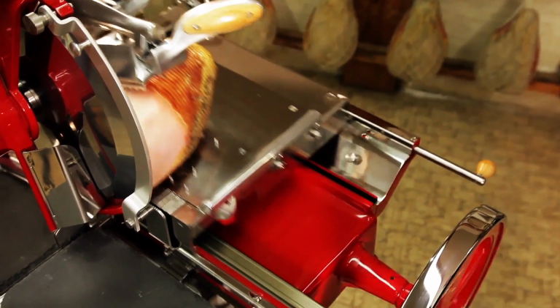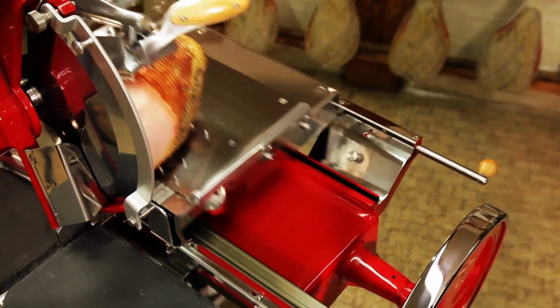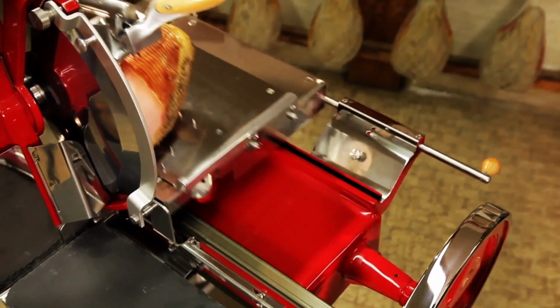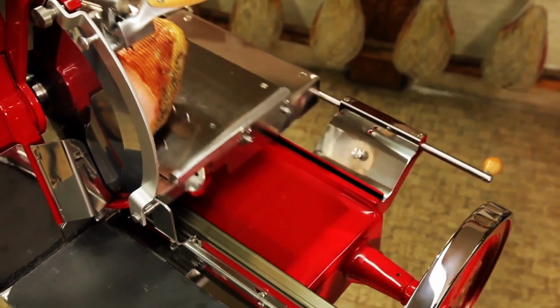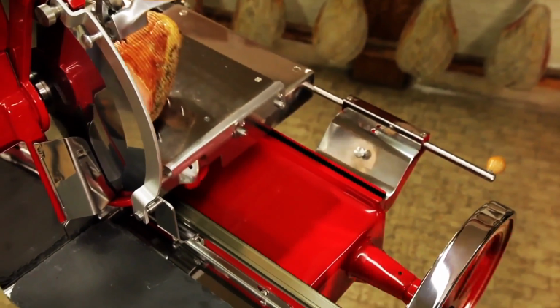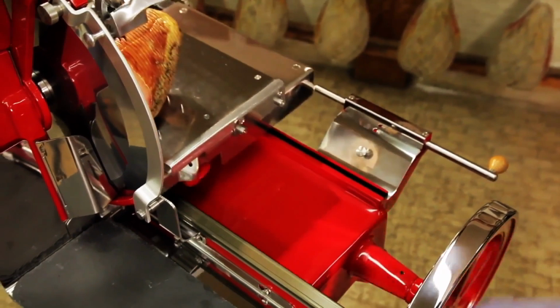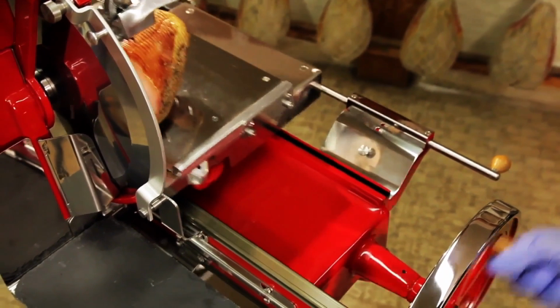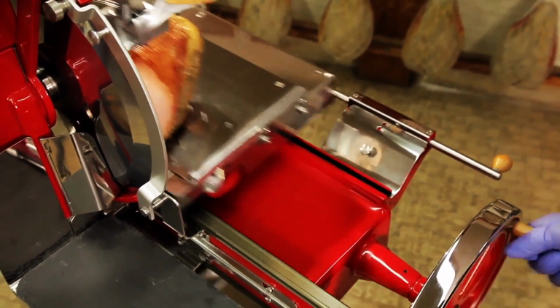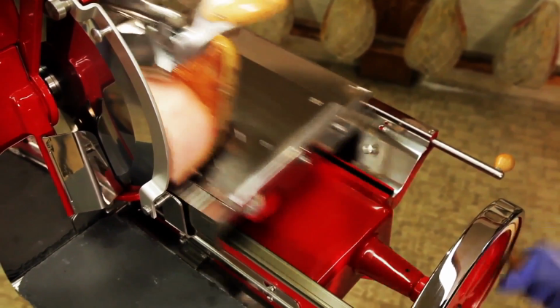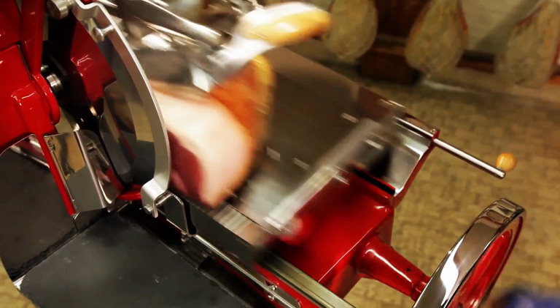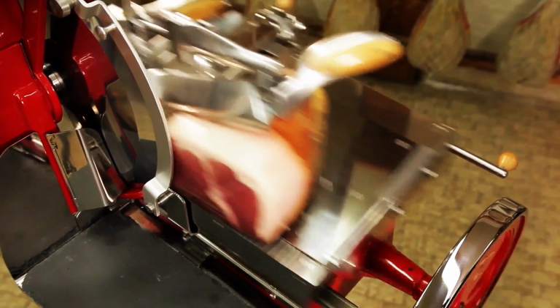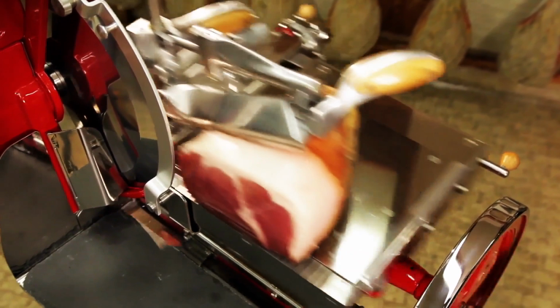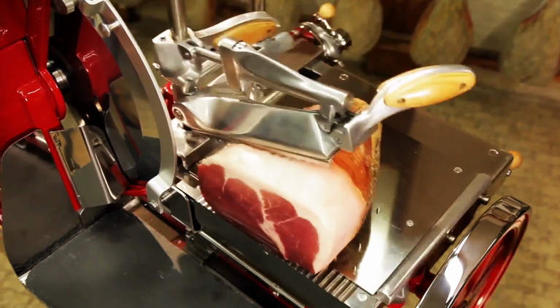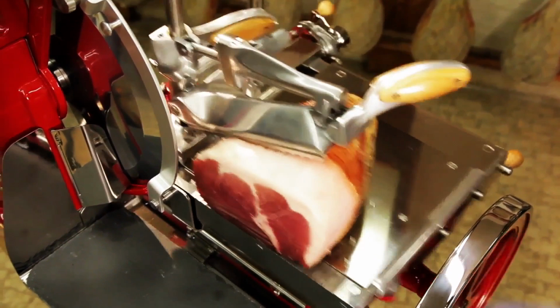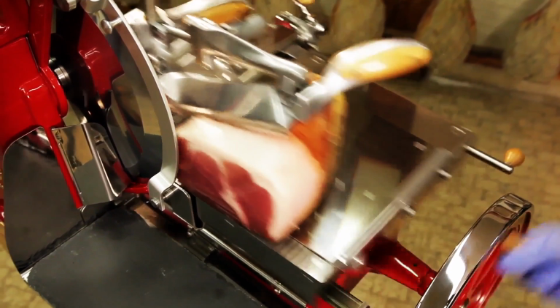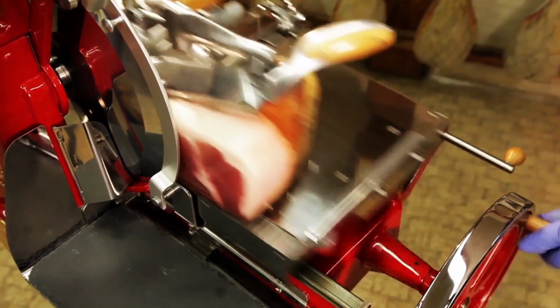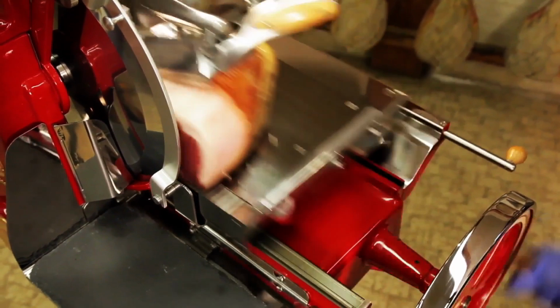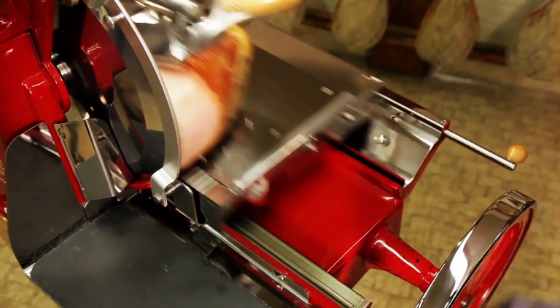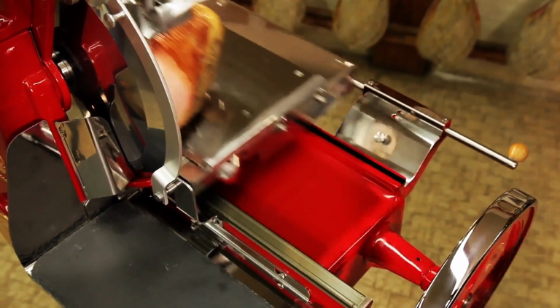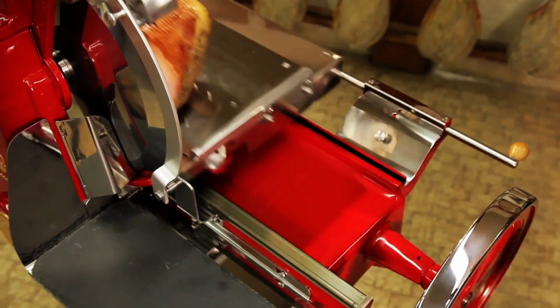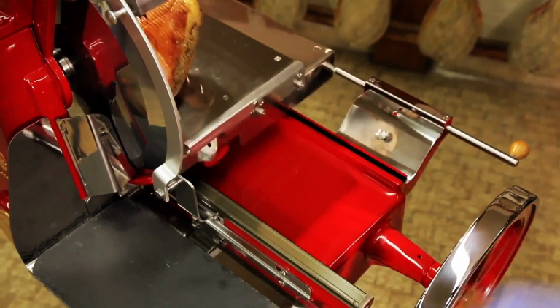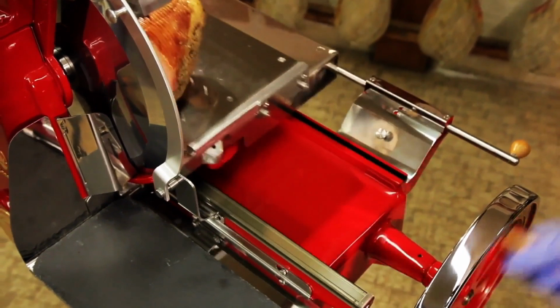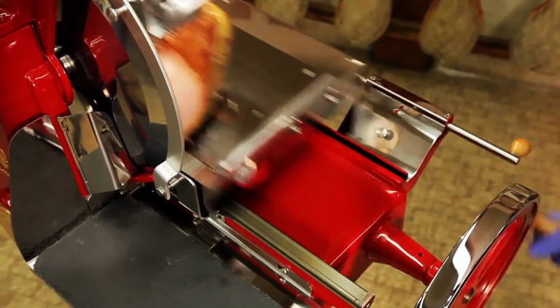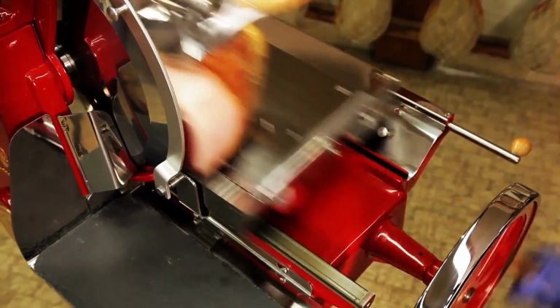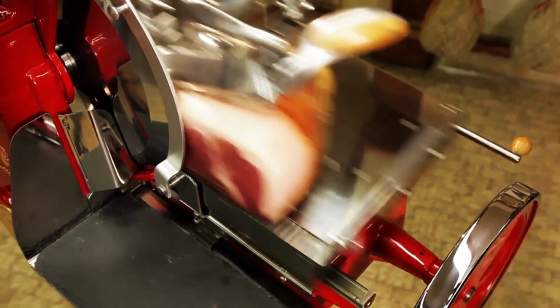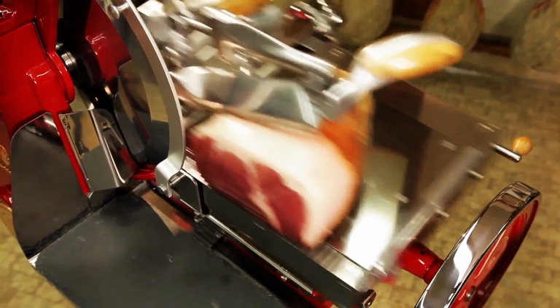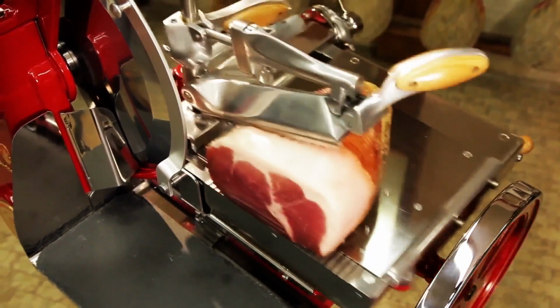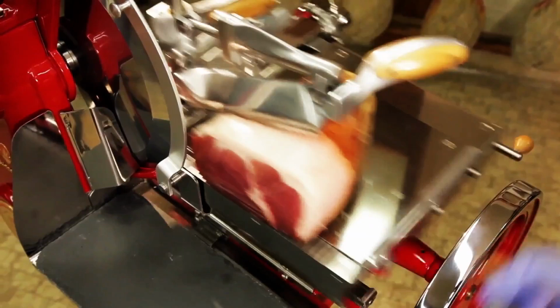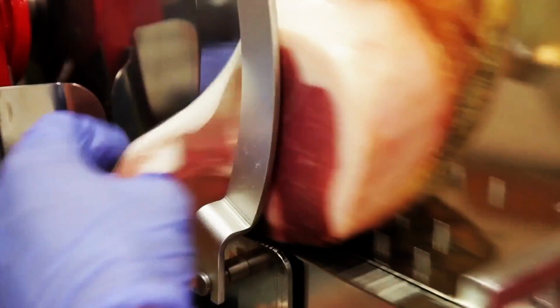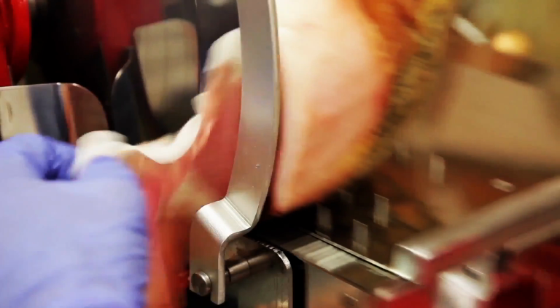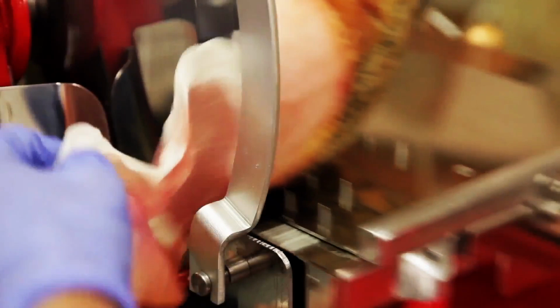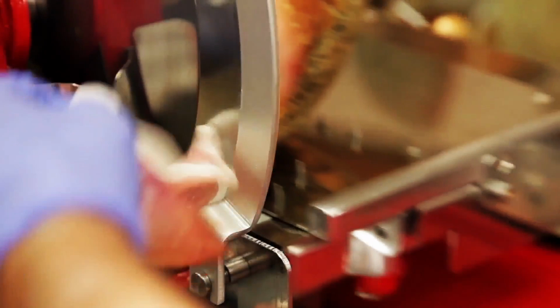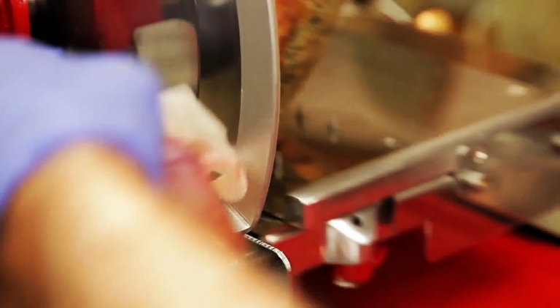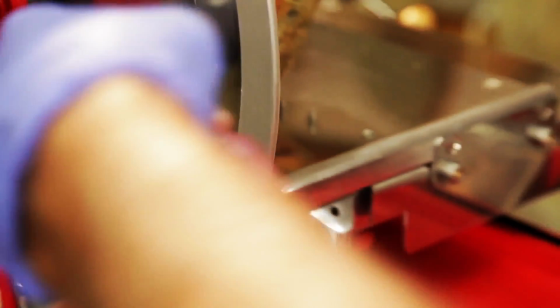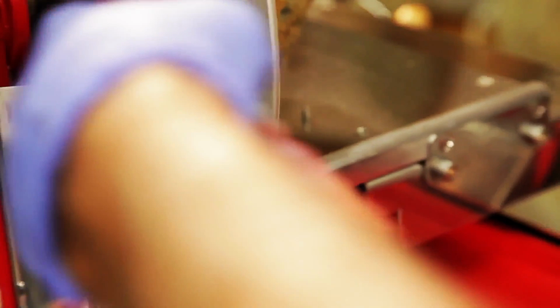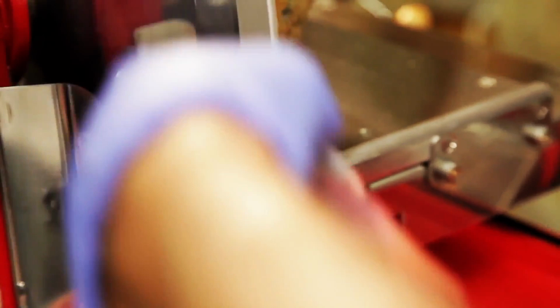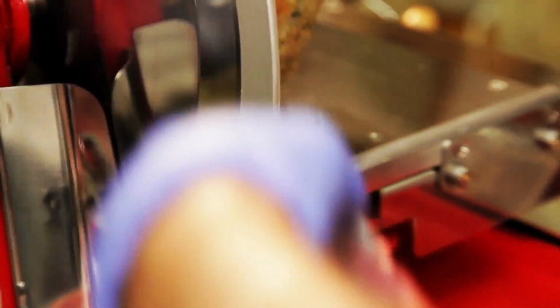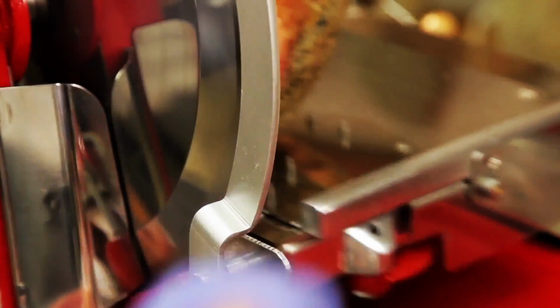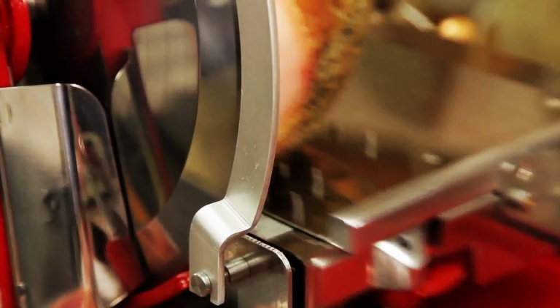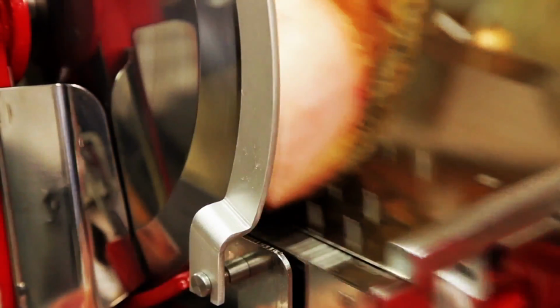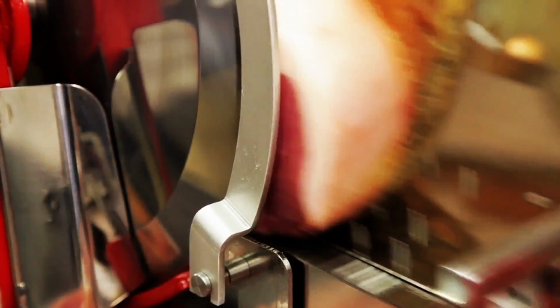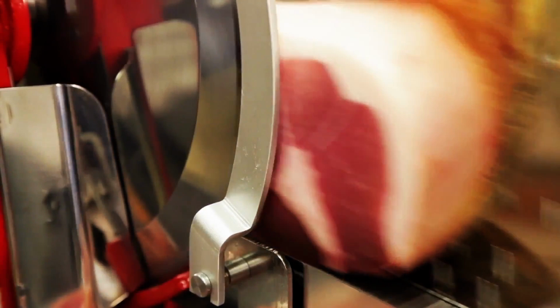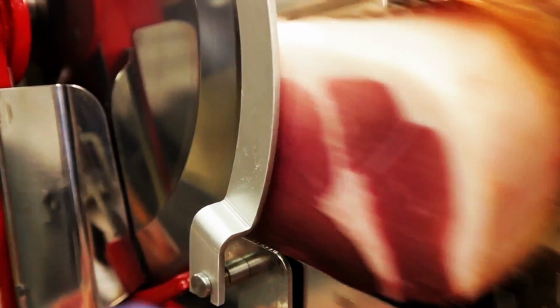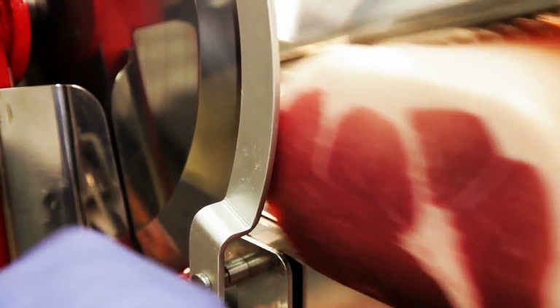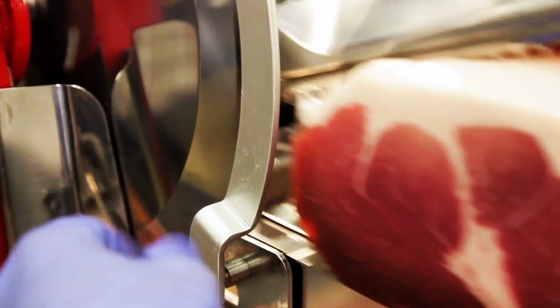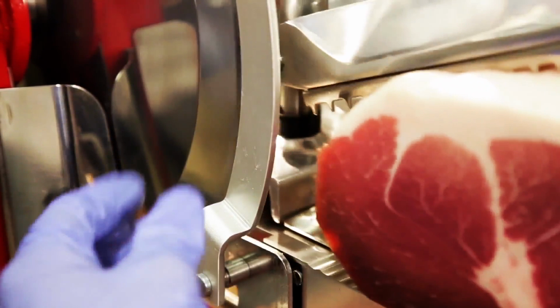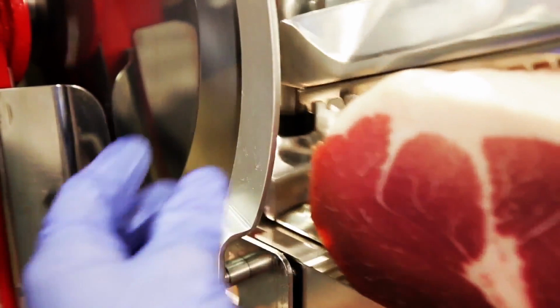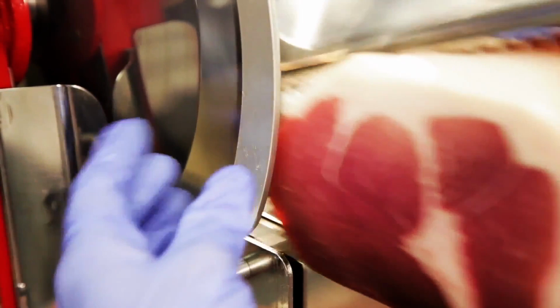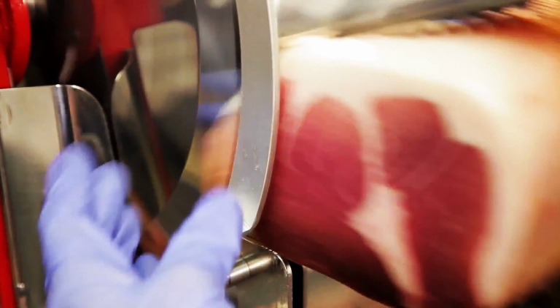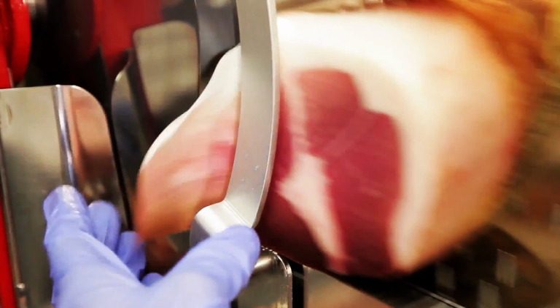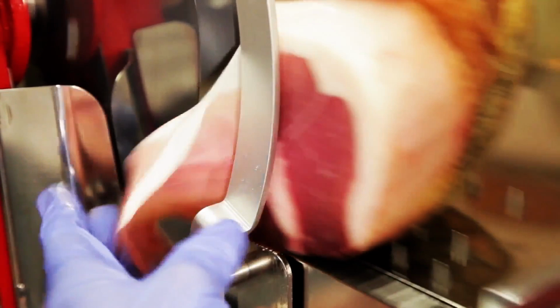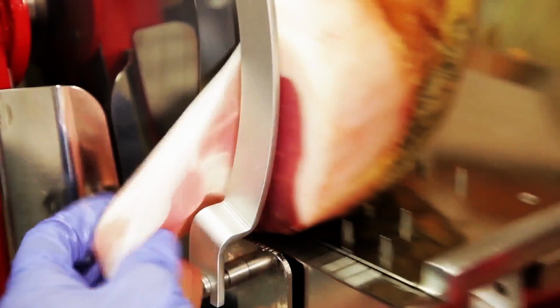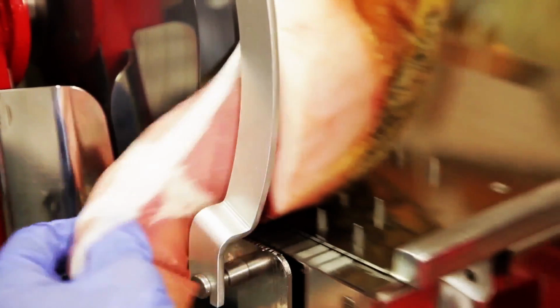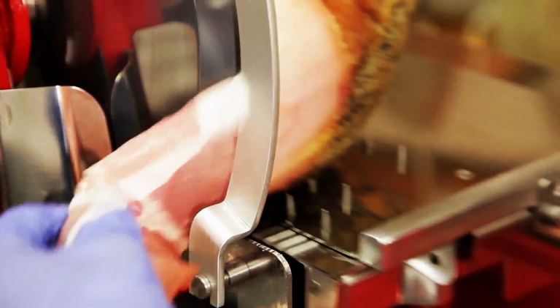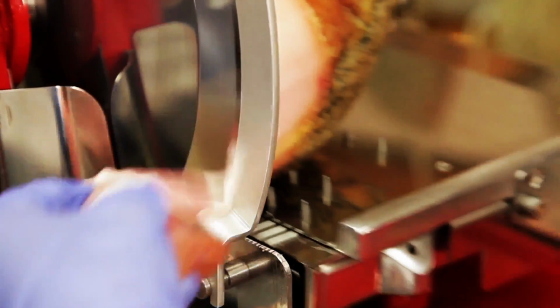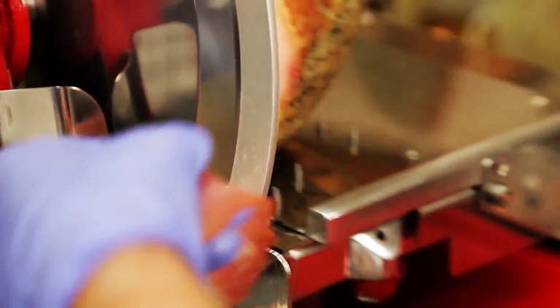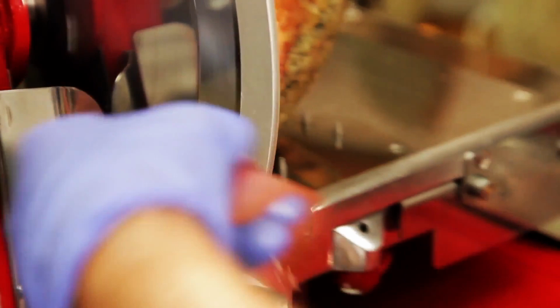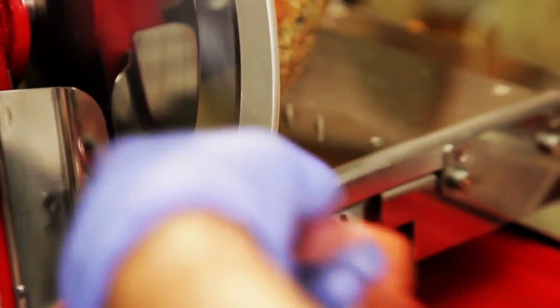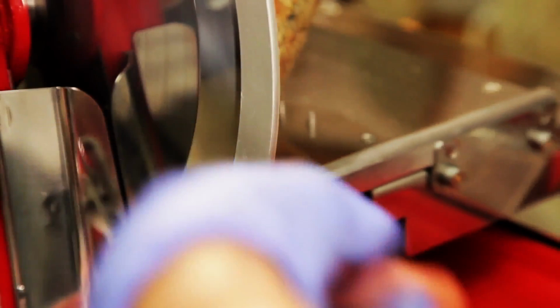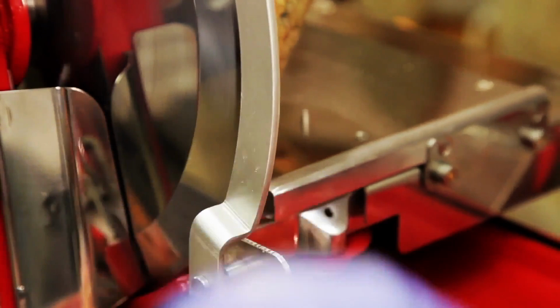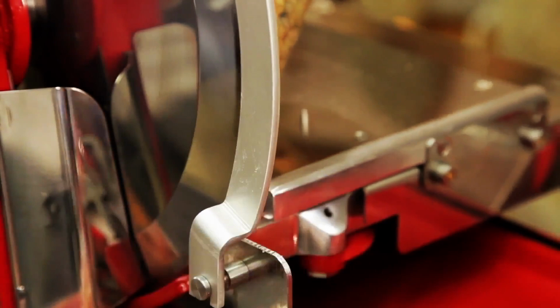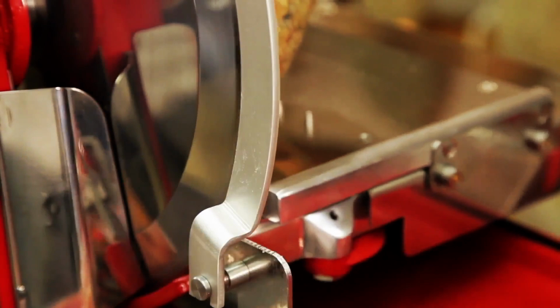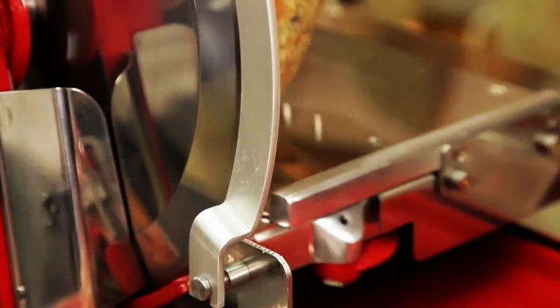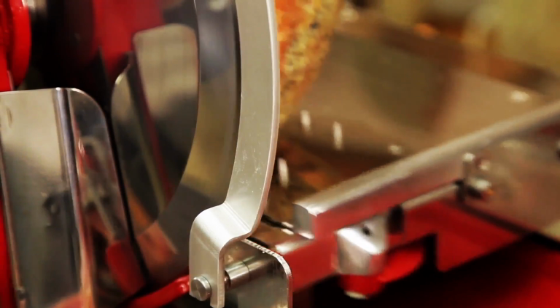At this point you can proceed with the actual slicing by turning the flywheel clockwise strongly and regularly.